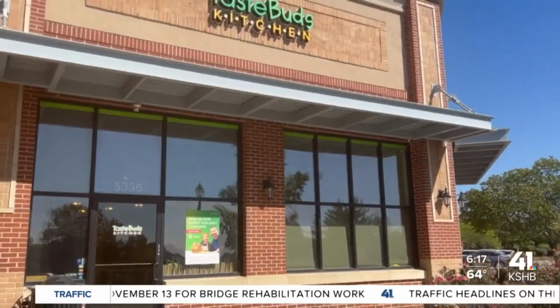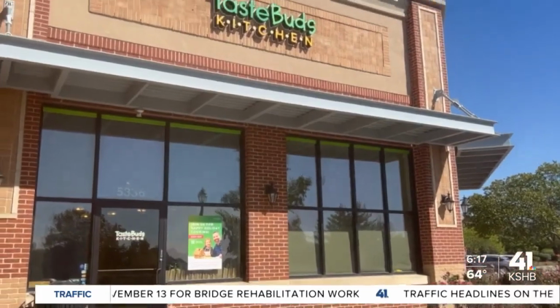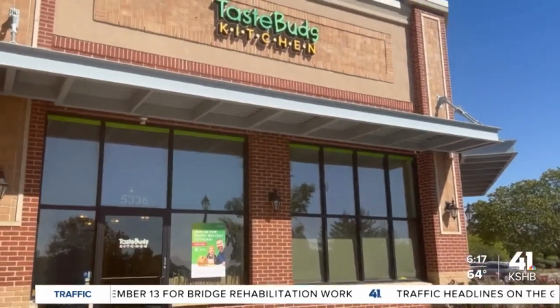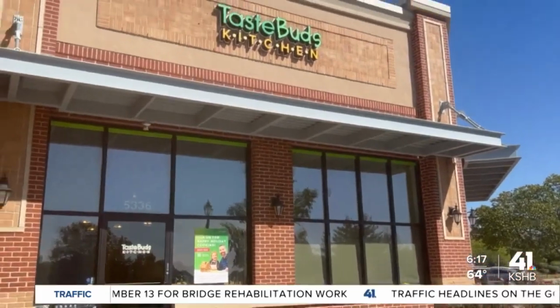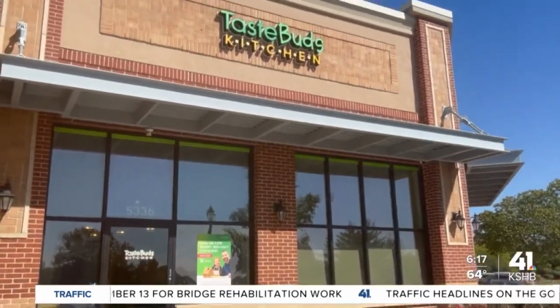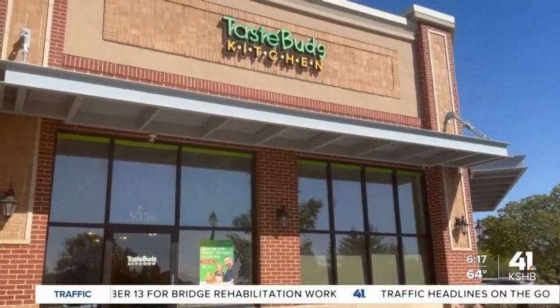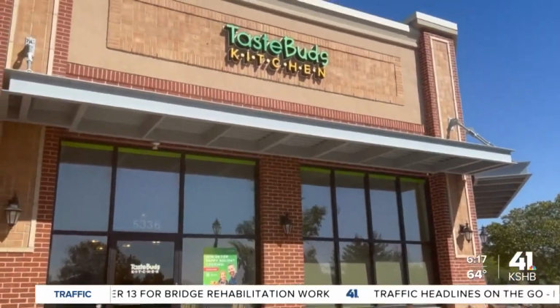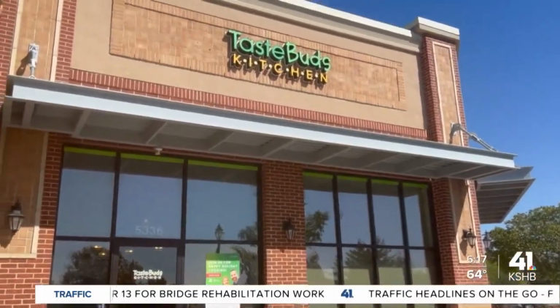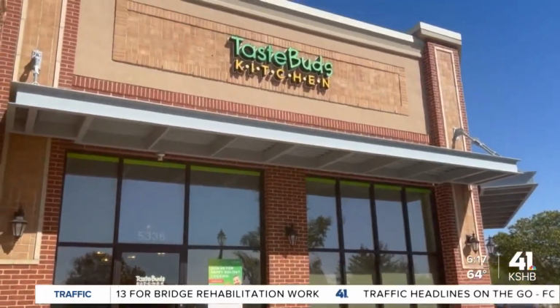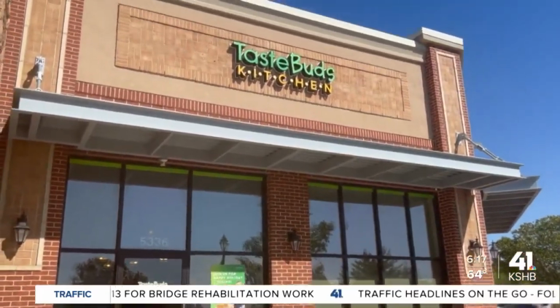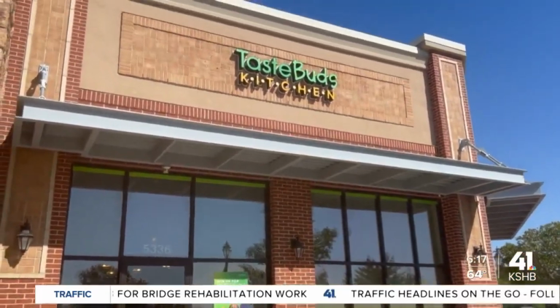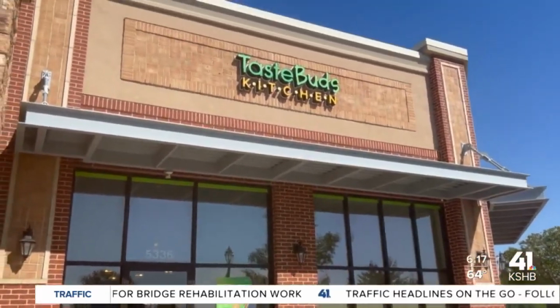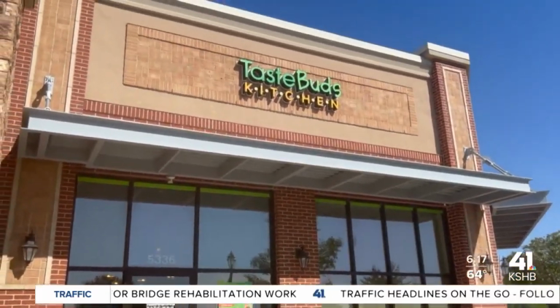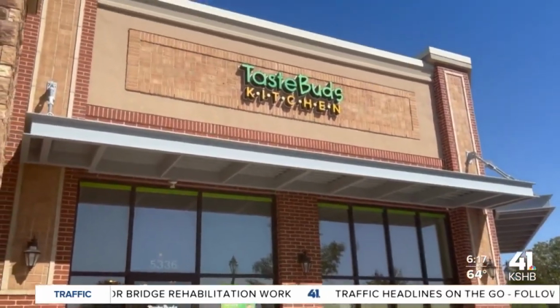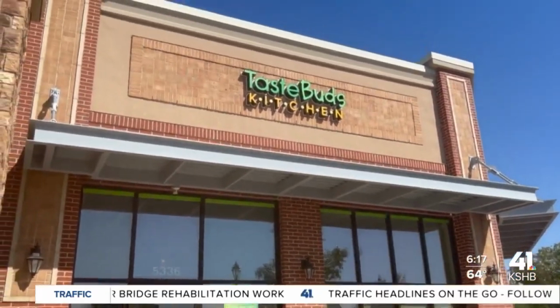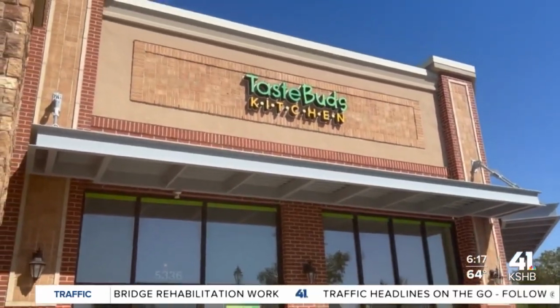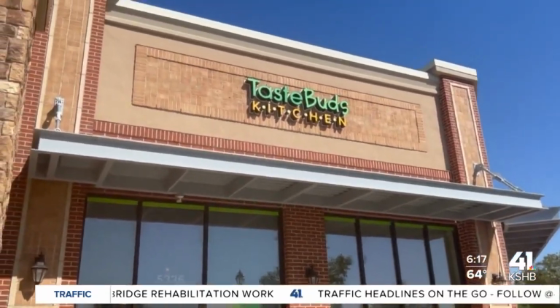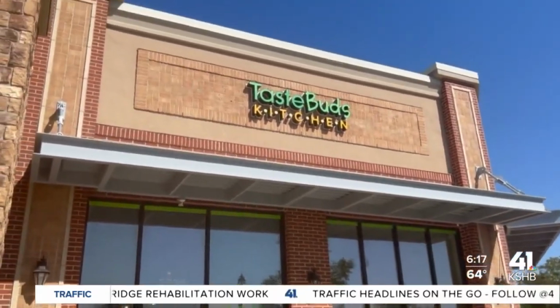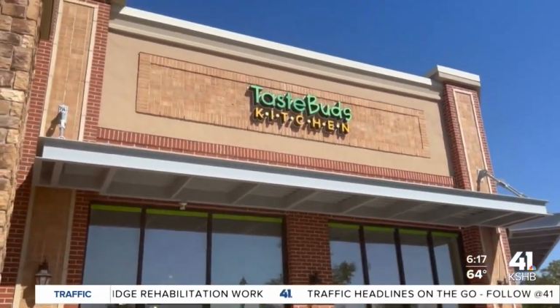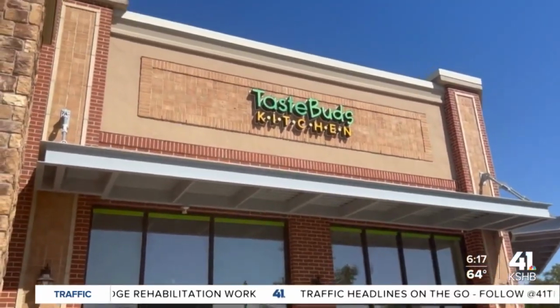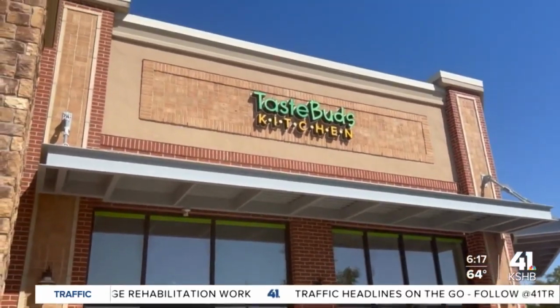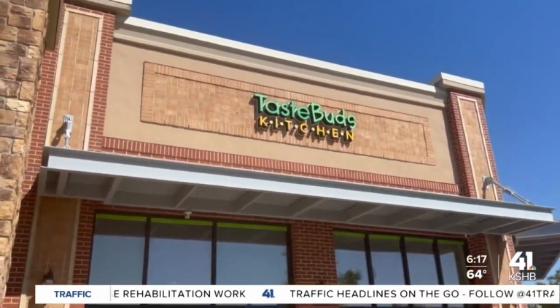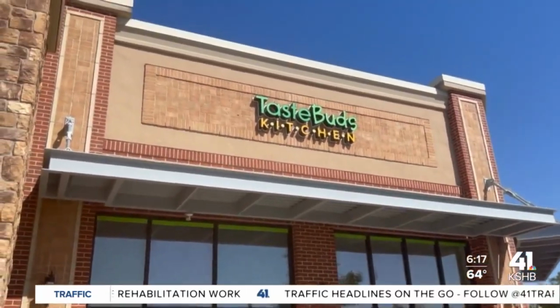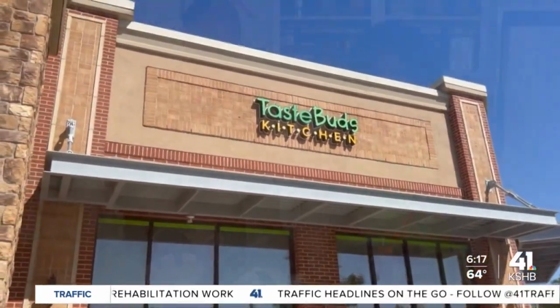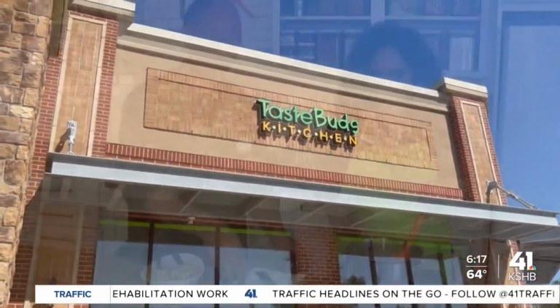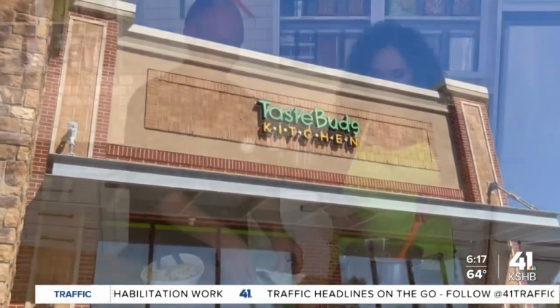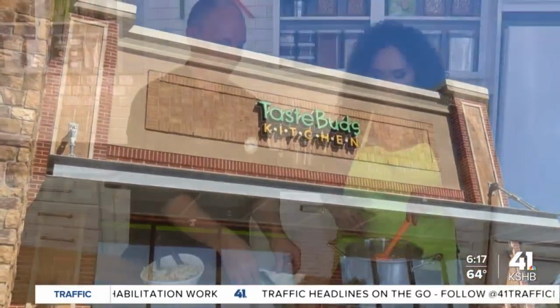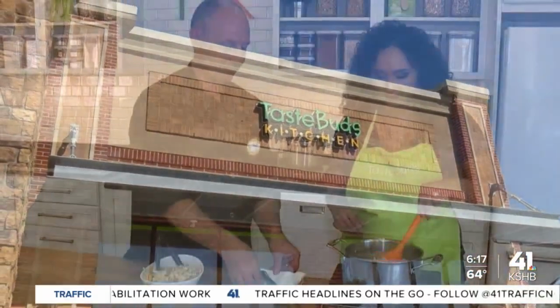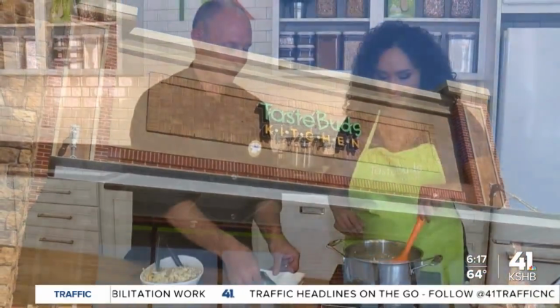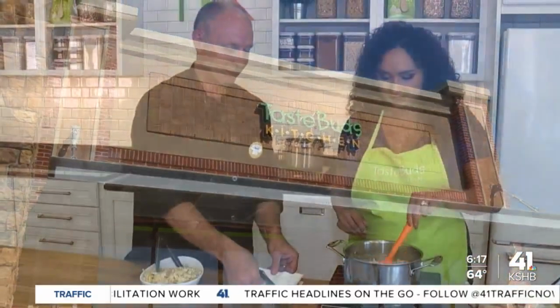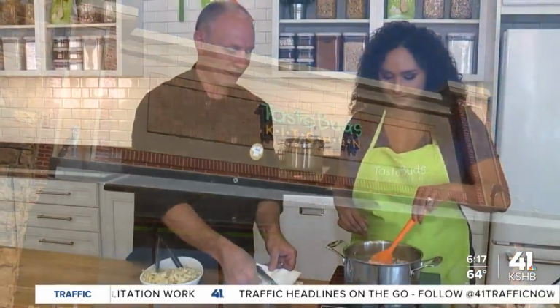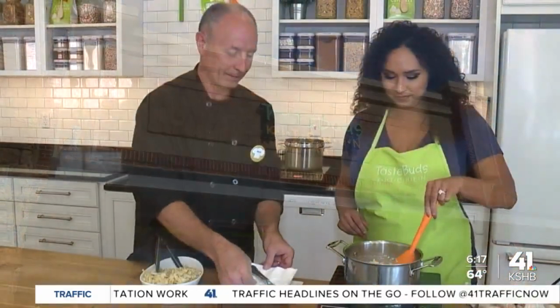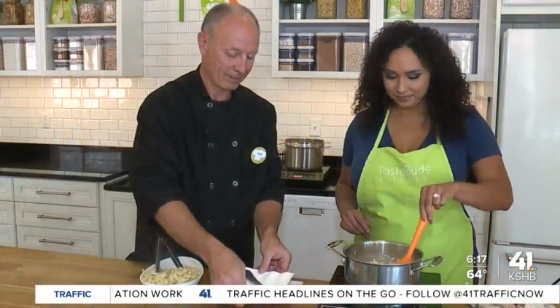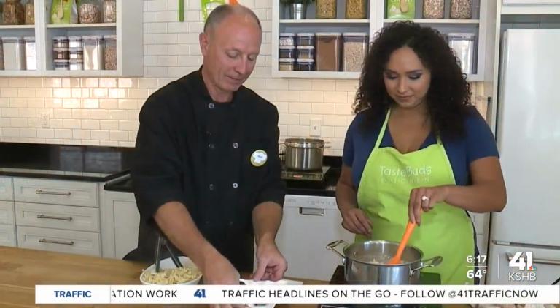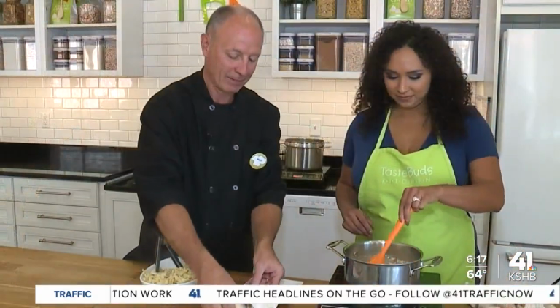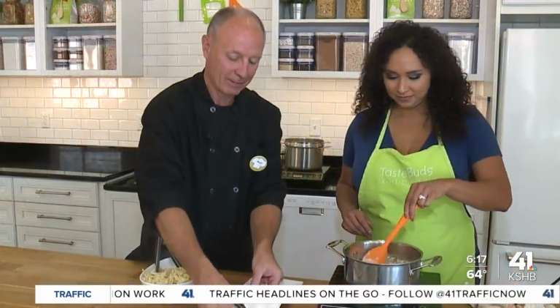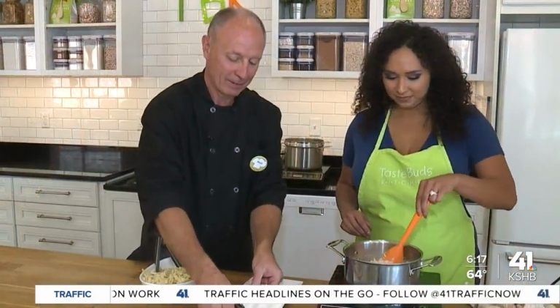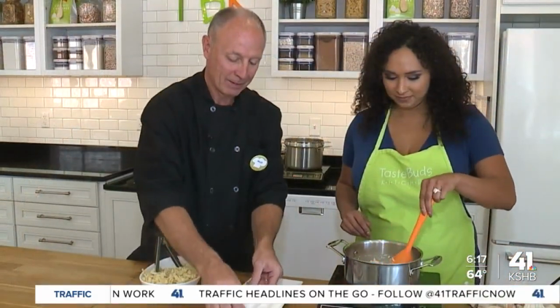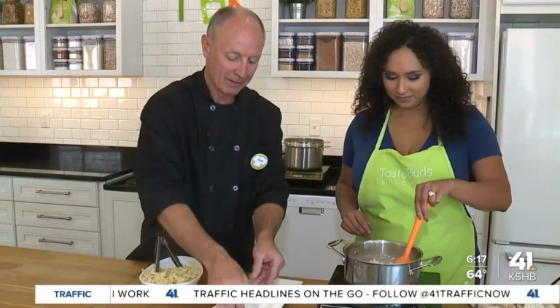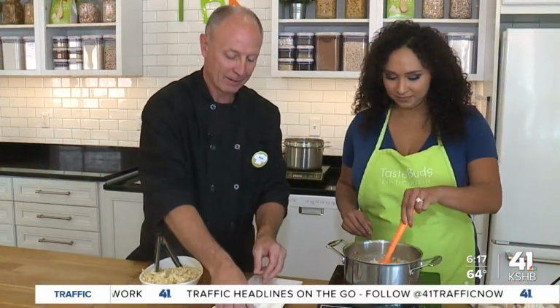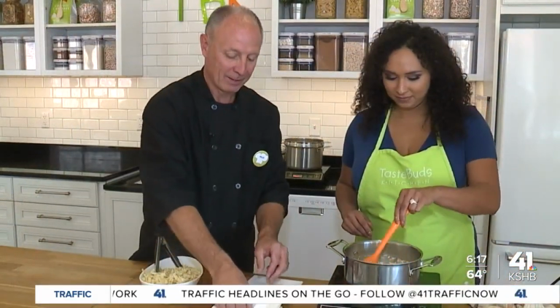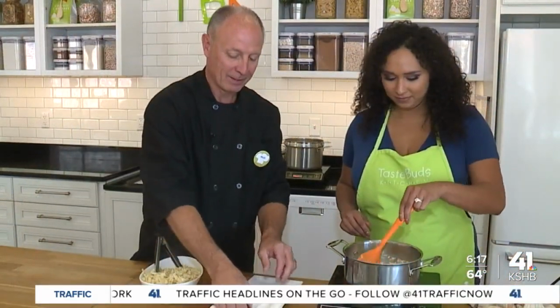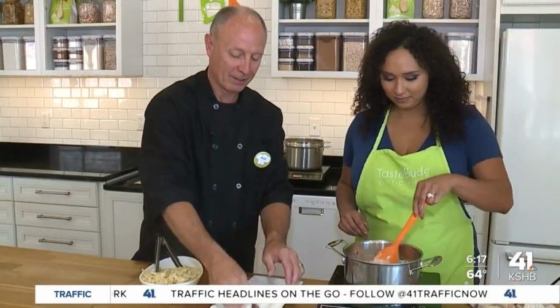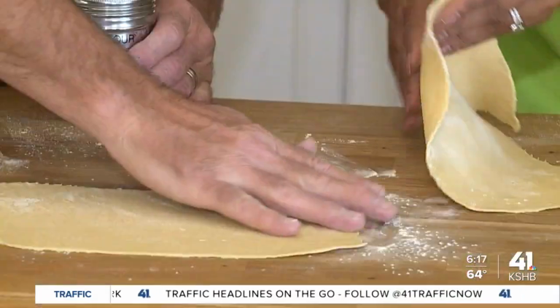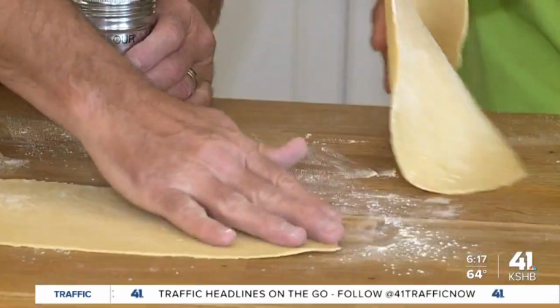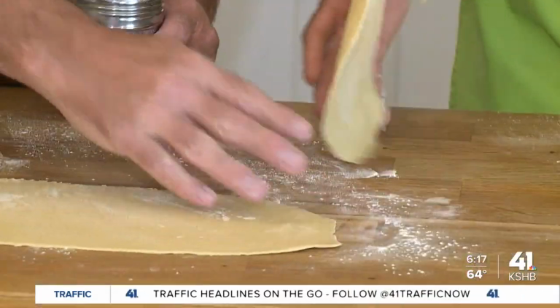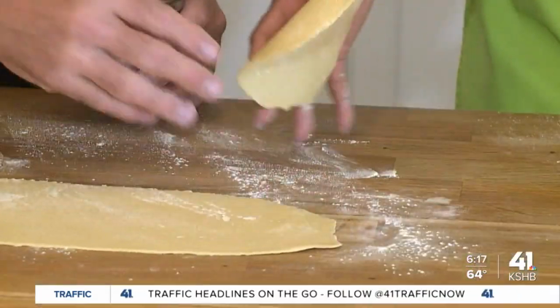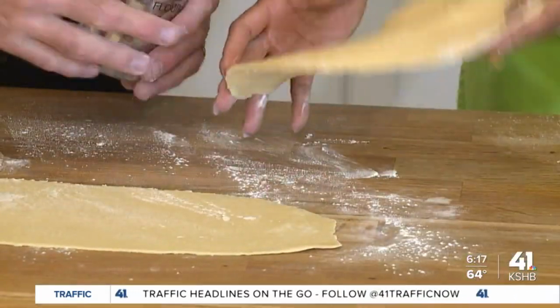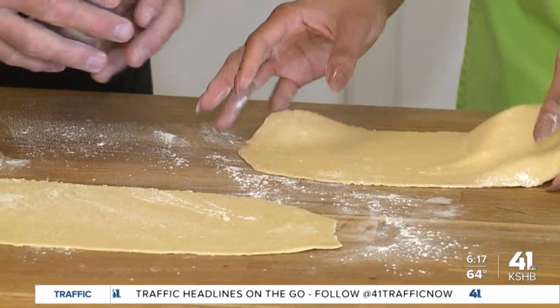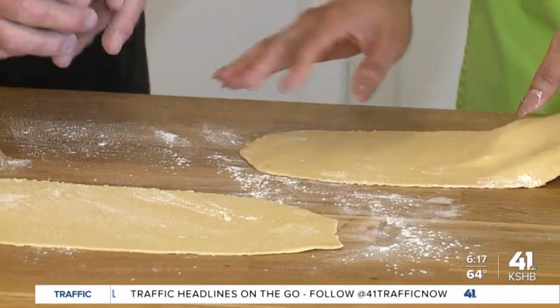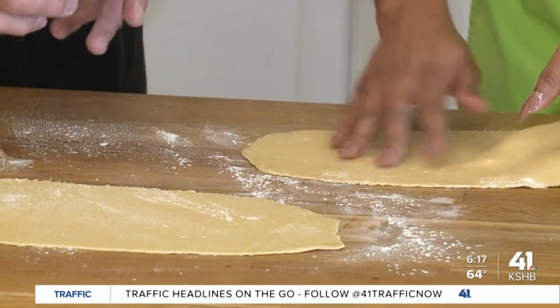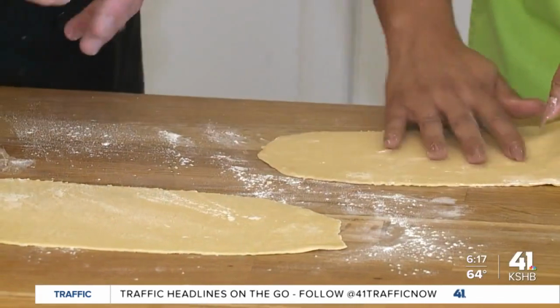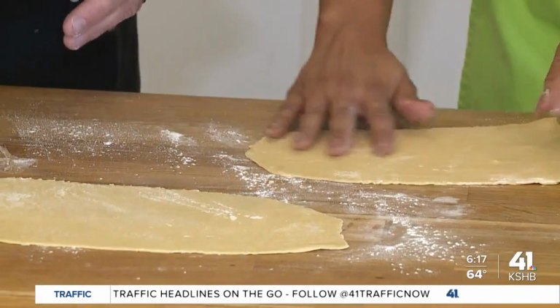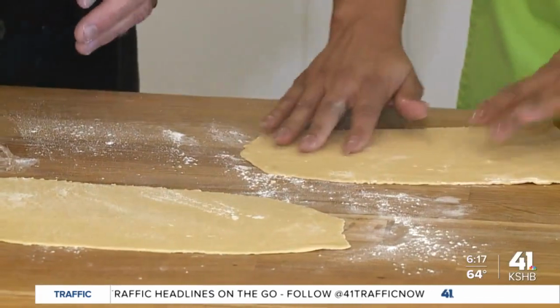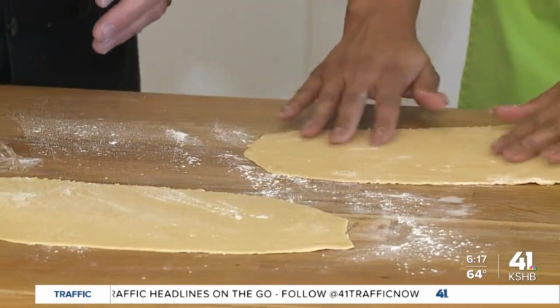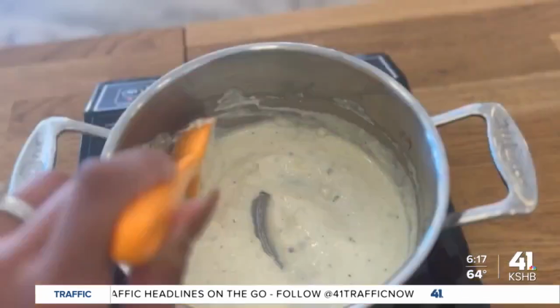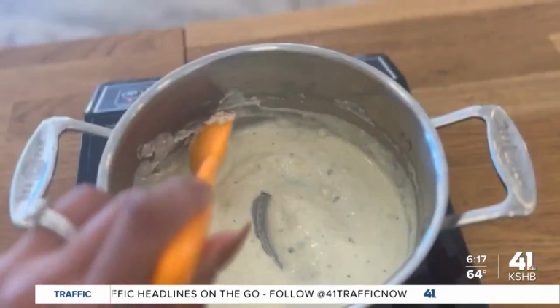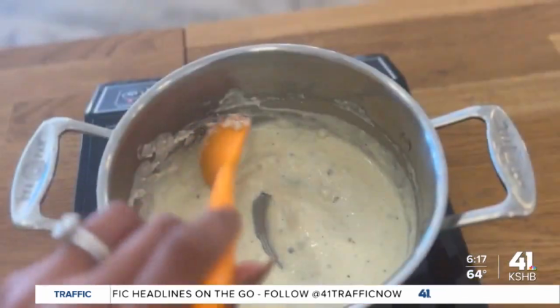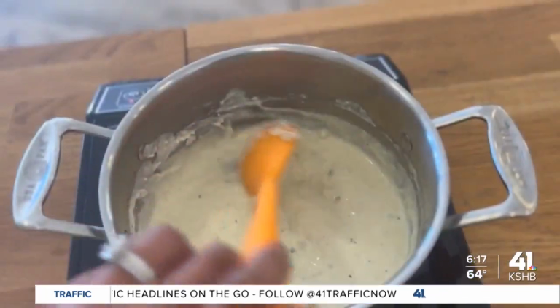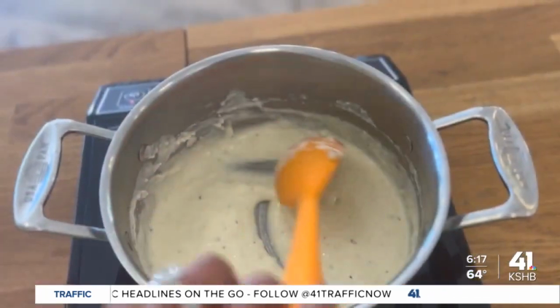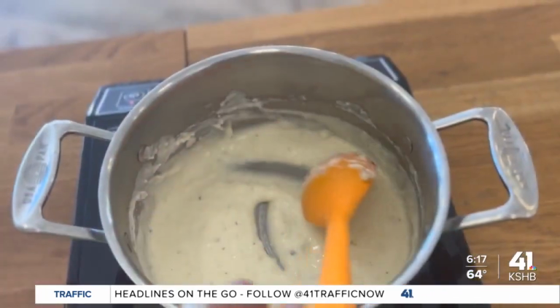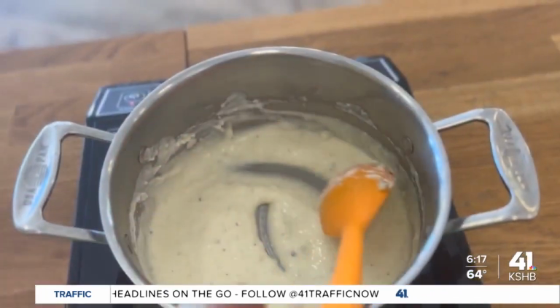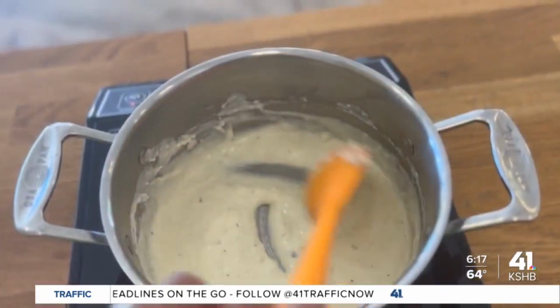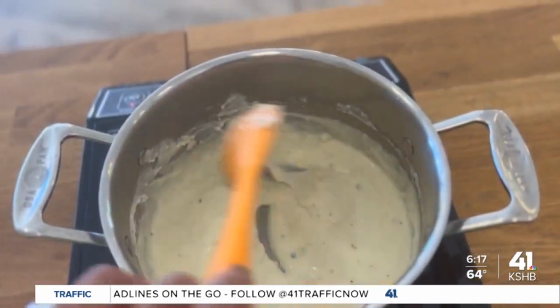Culinary entertainment for kids, families, and adults — cooking classes, camps, parties, and more. This is Taste Bud's Kitchen.